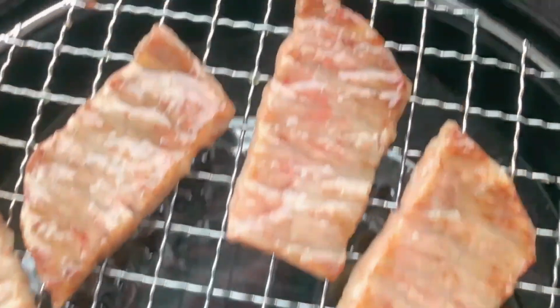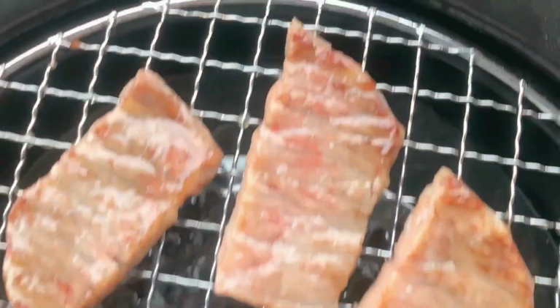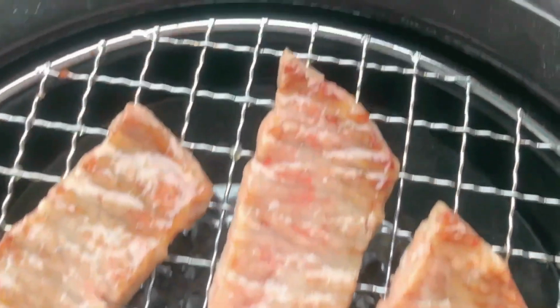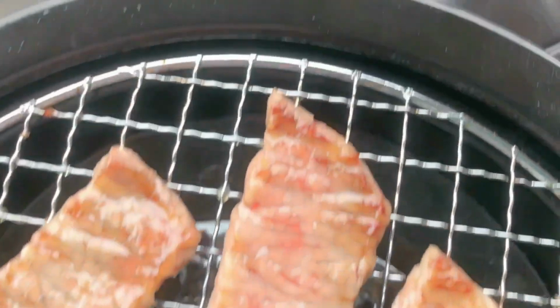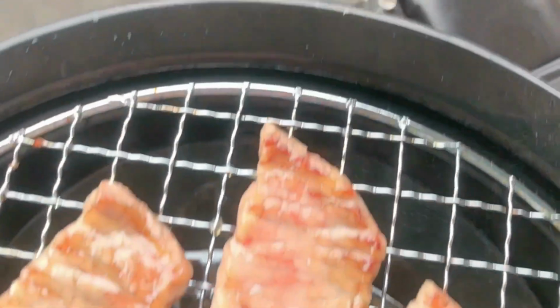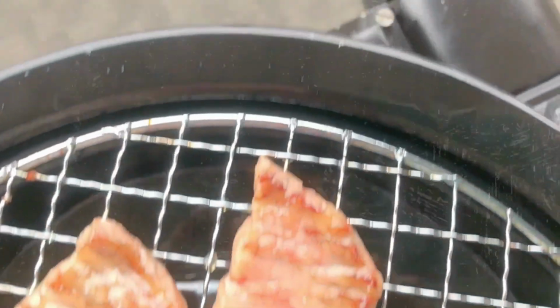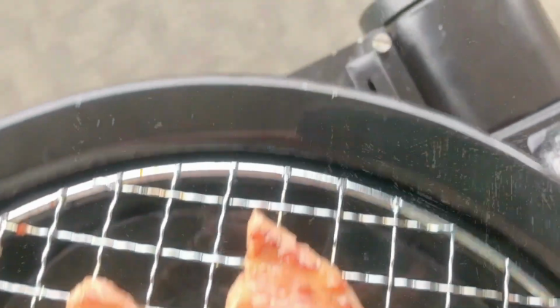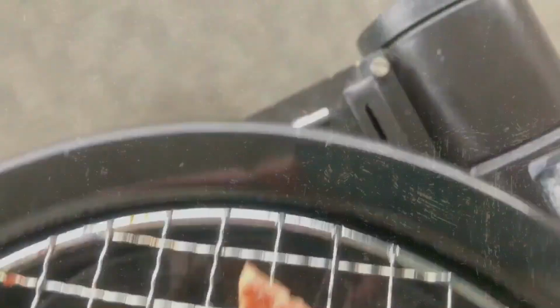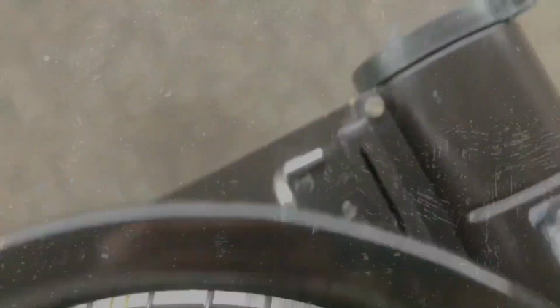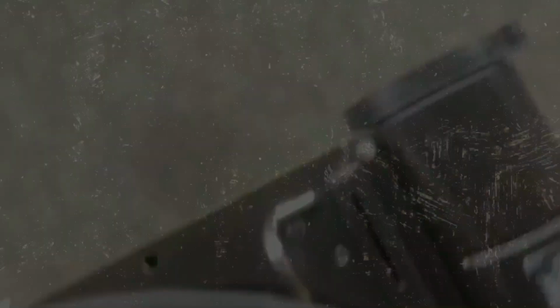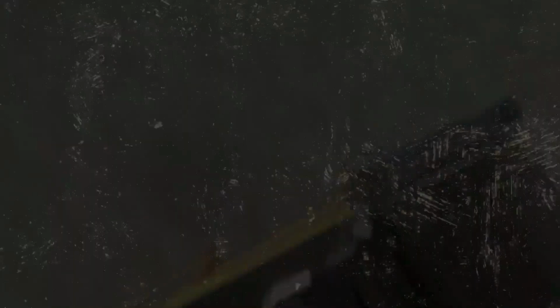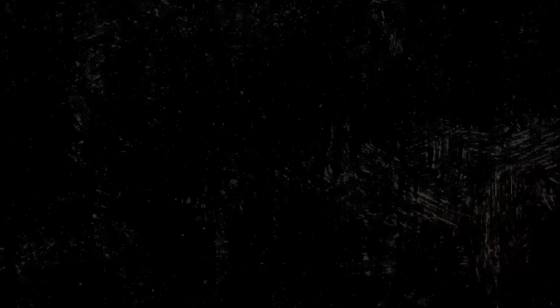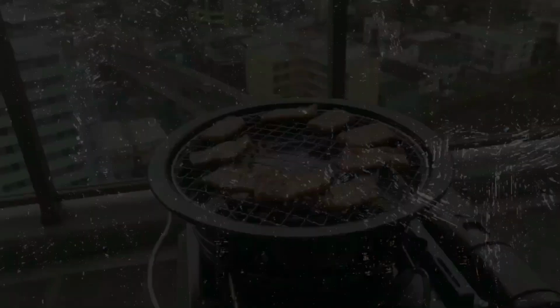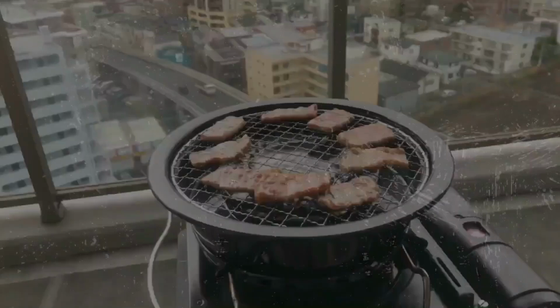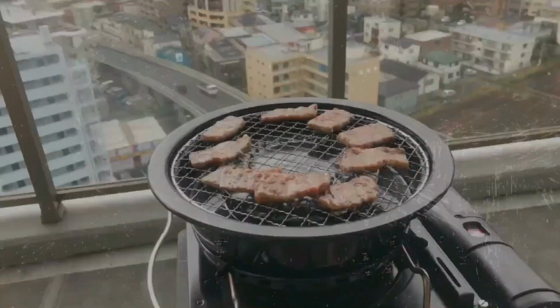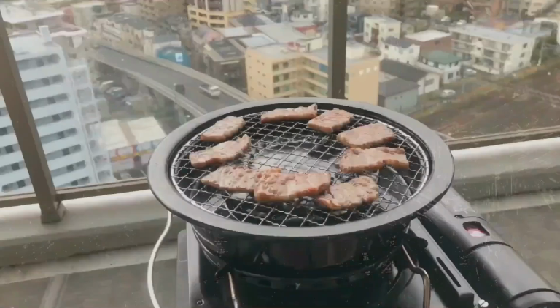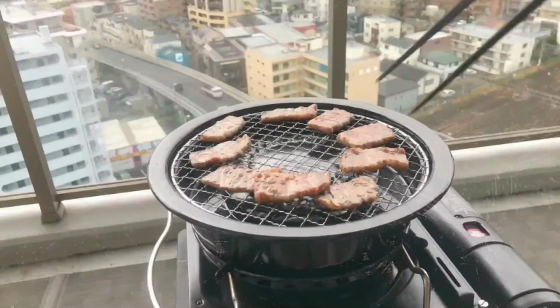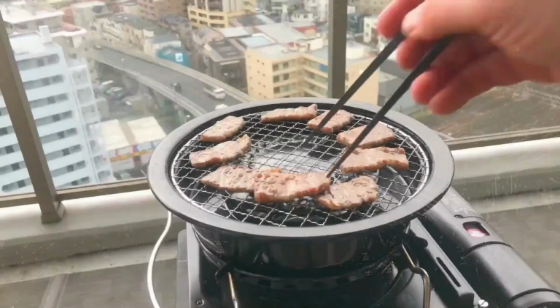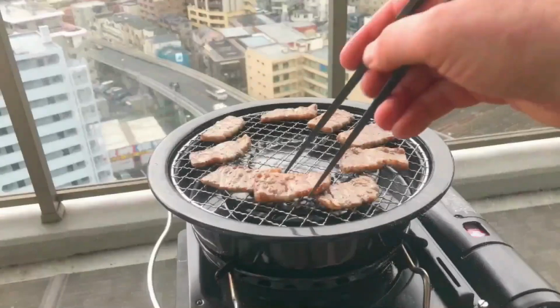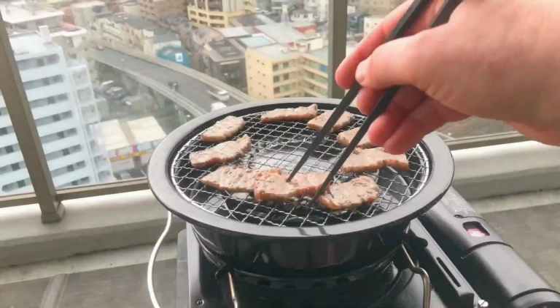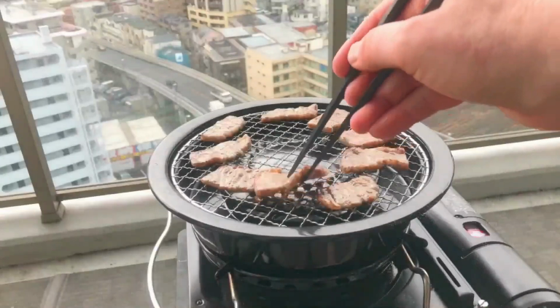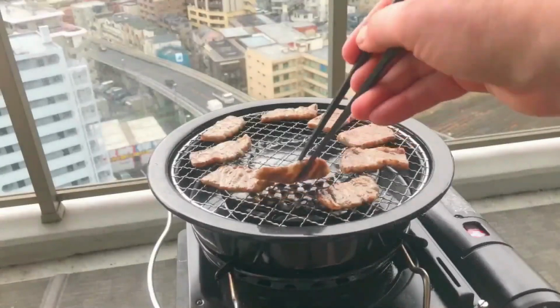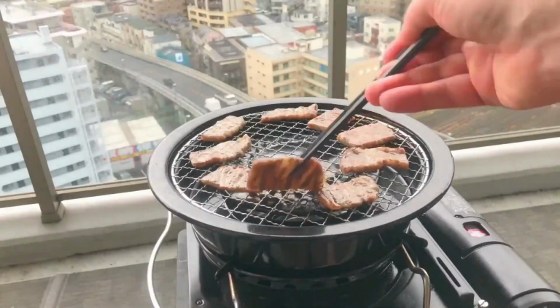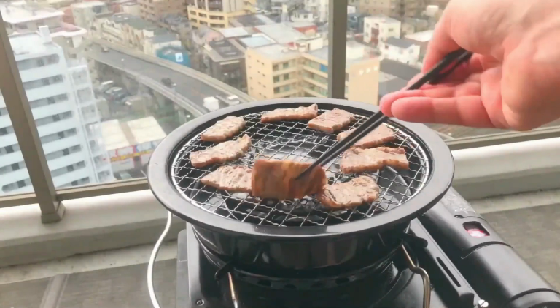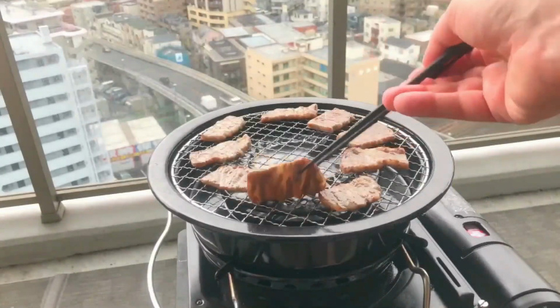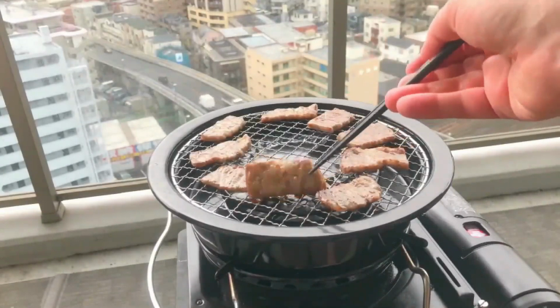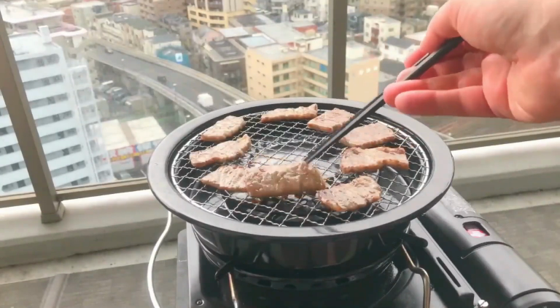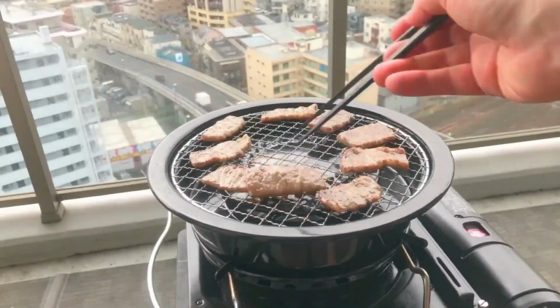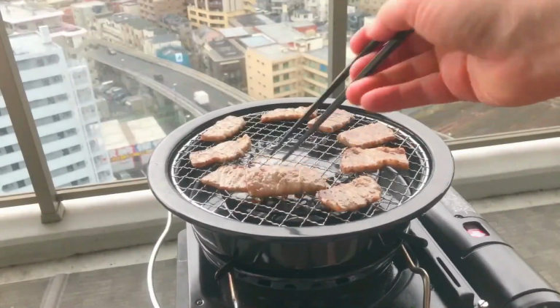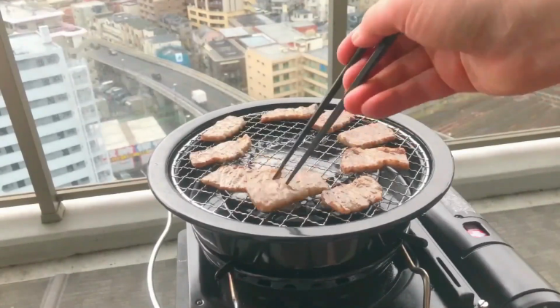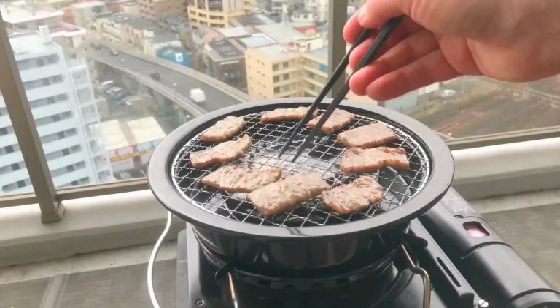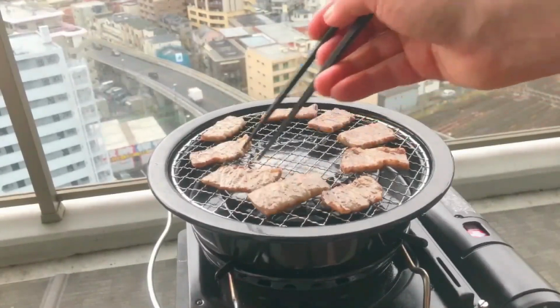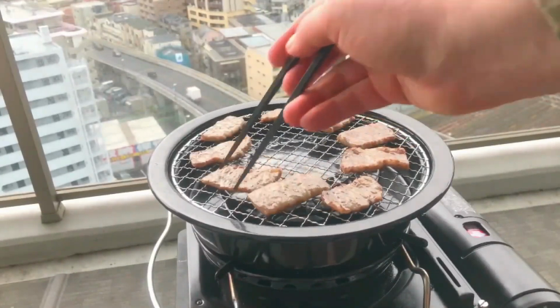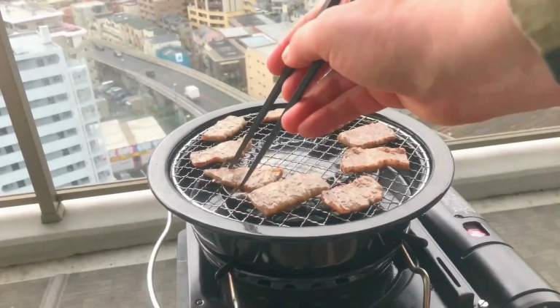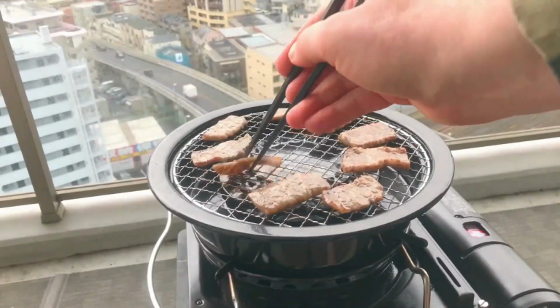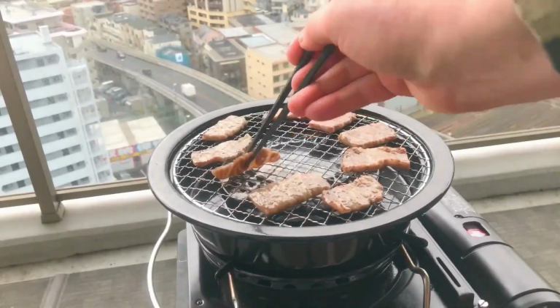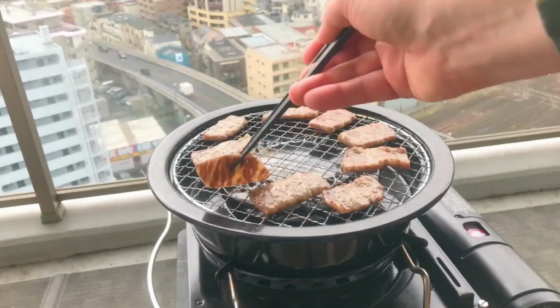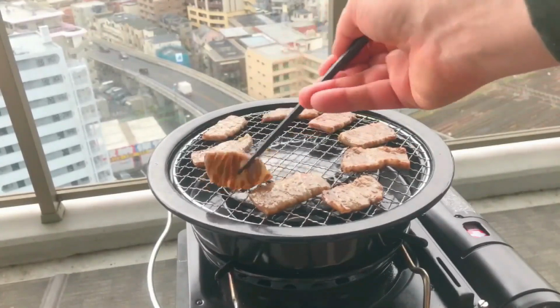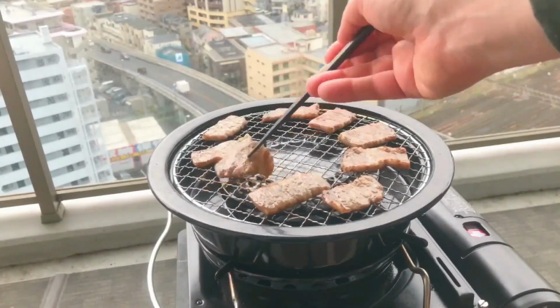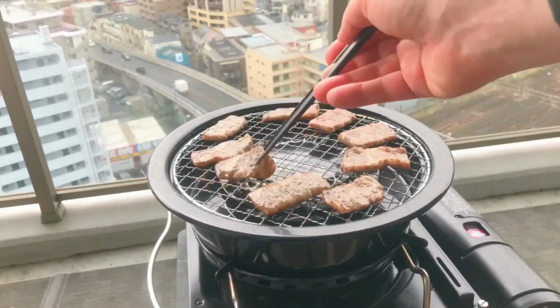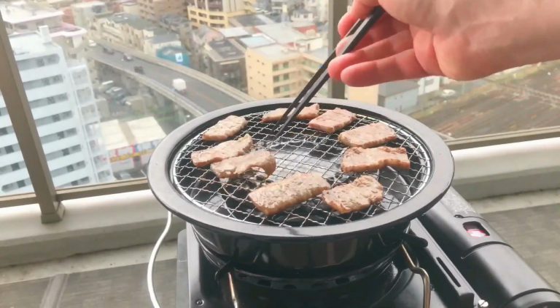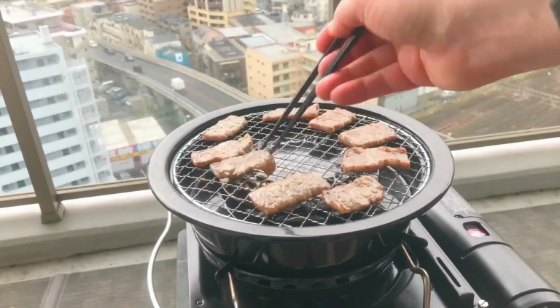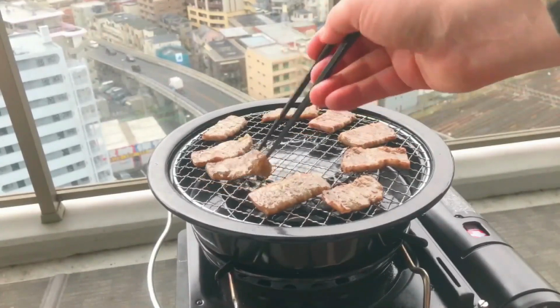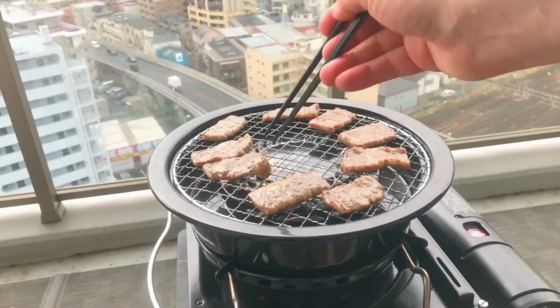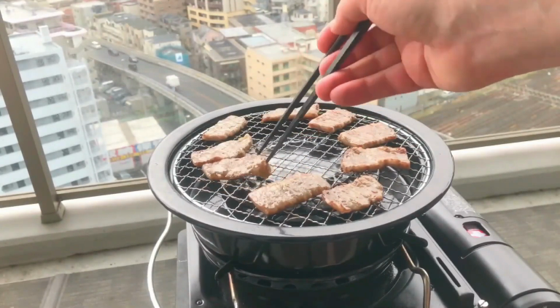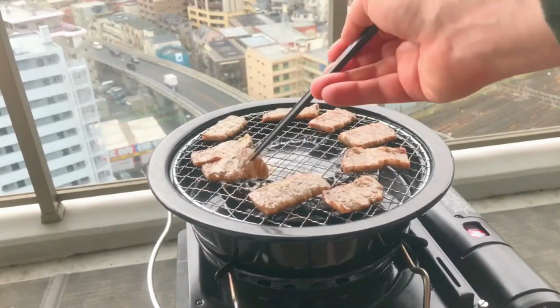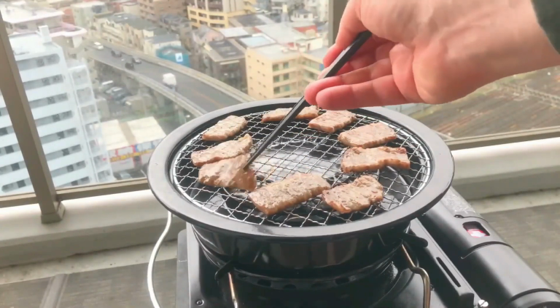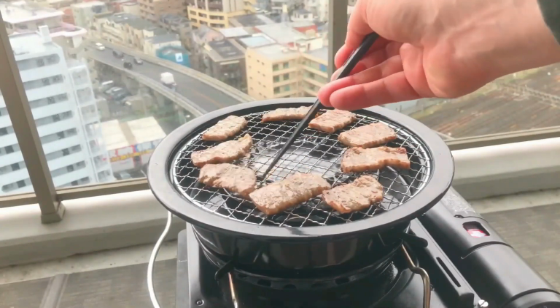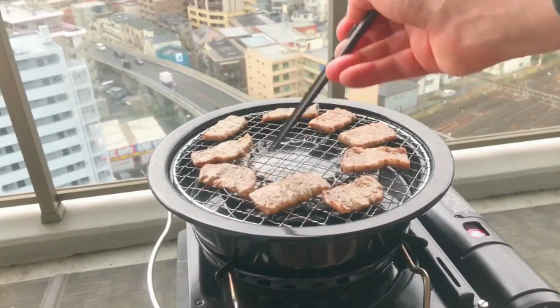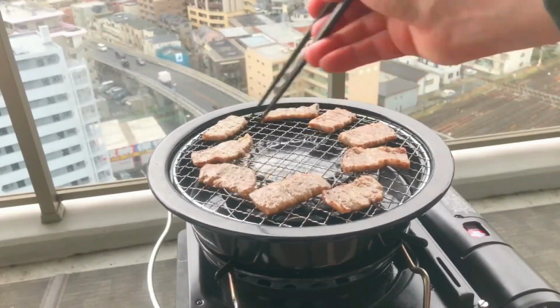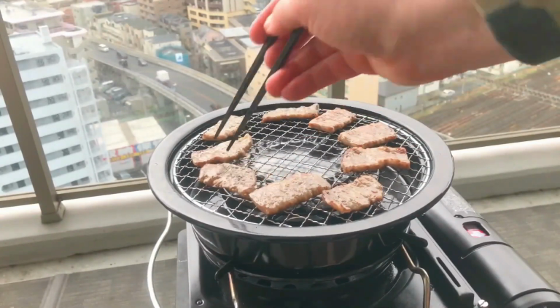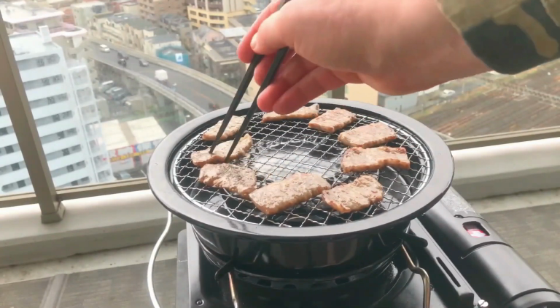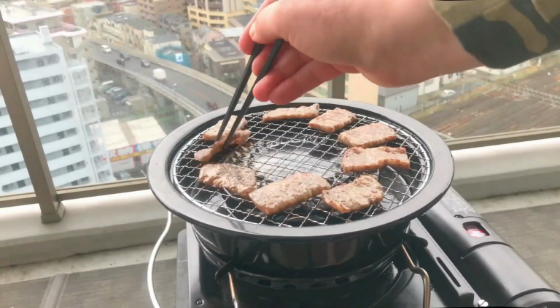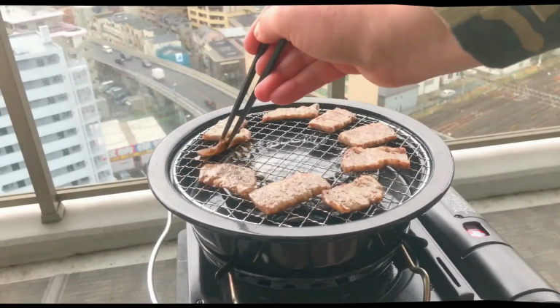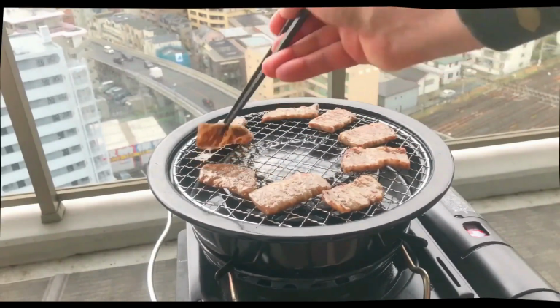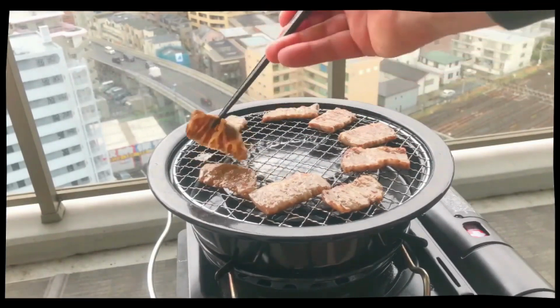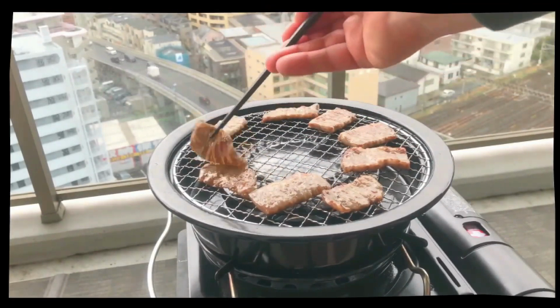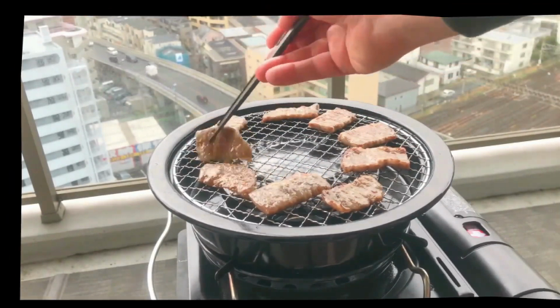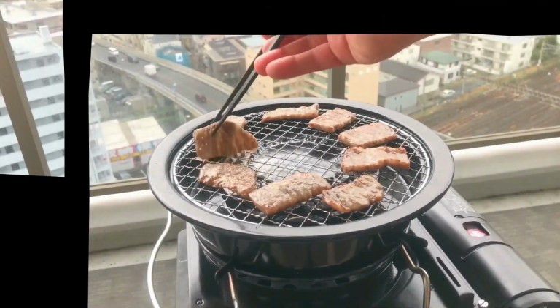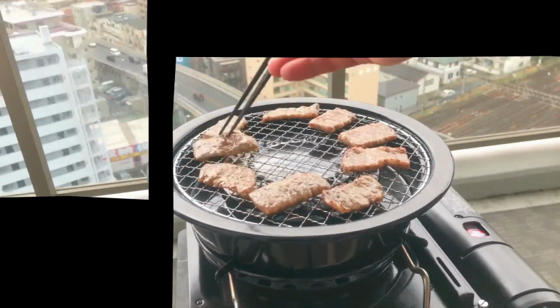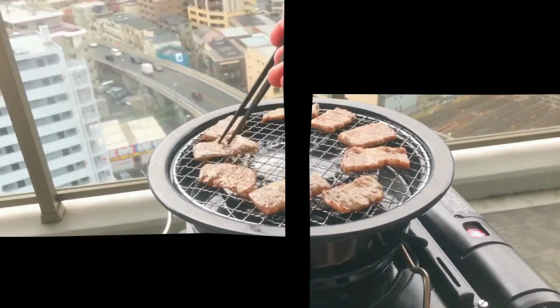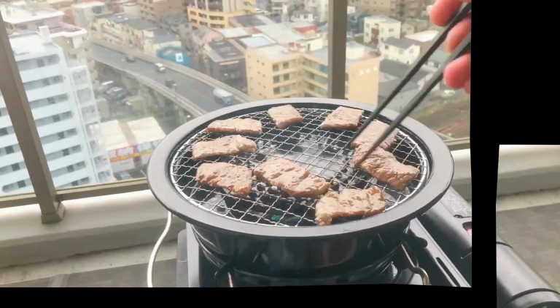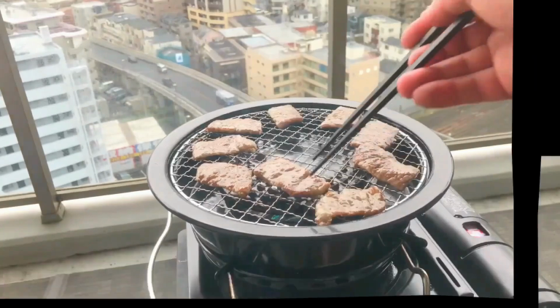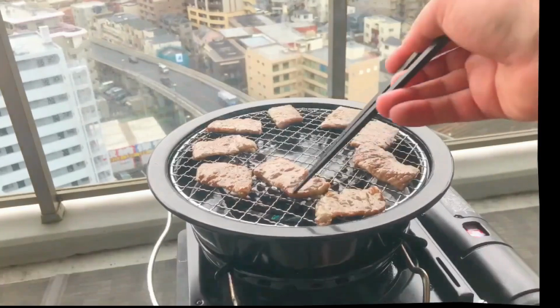Thin slices of beef like this won't take long to cook at all, and this type of meat is super tender. So it's going to make biting through the seaweed wrap a breeze.